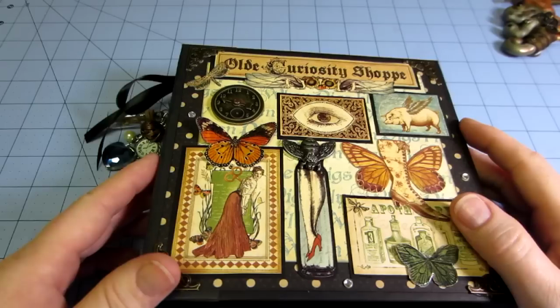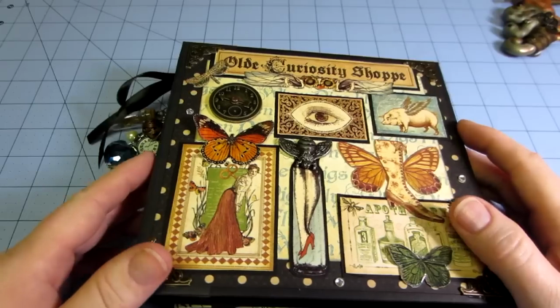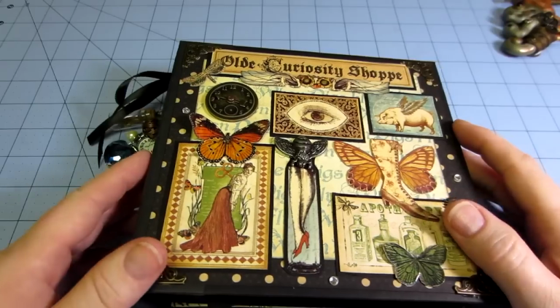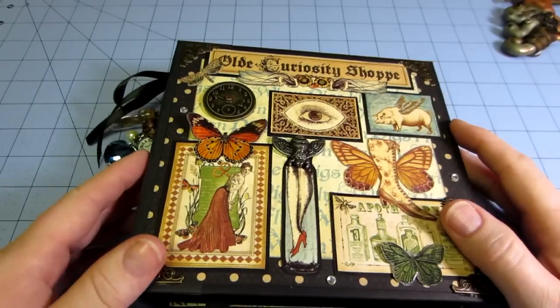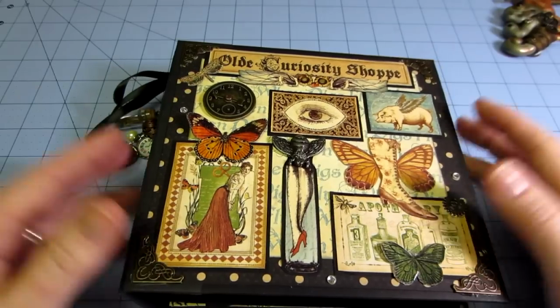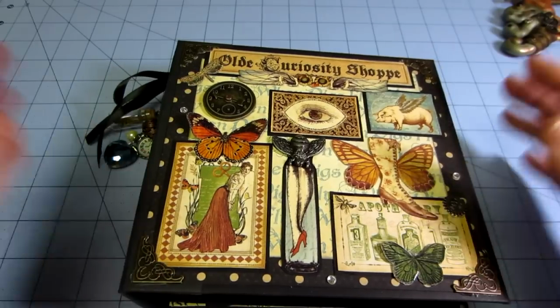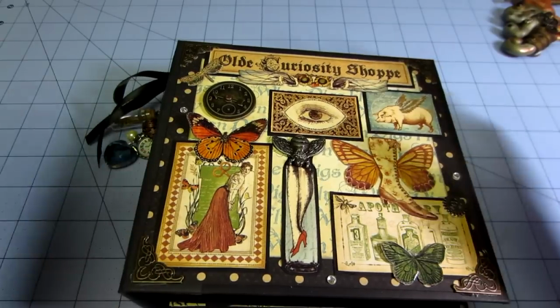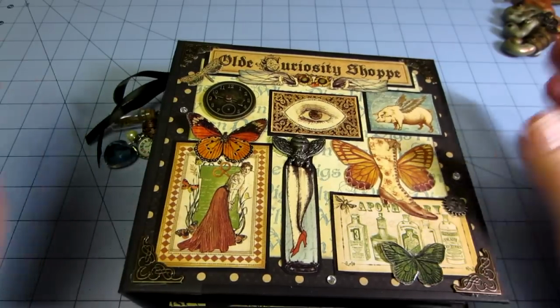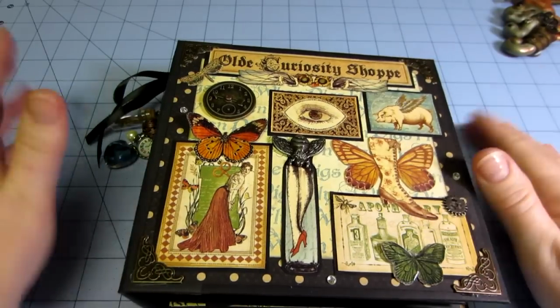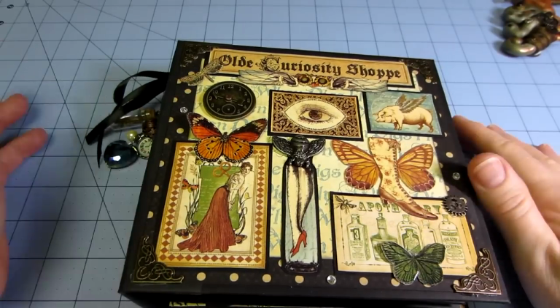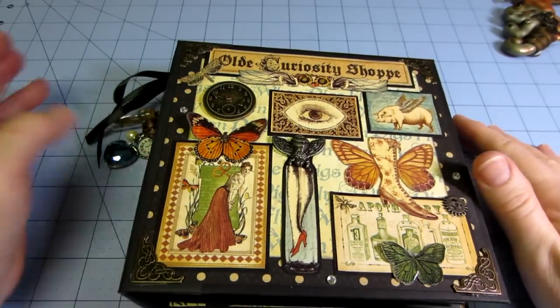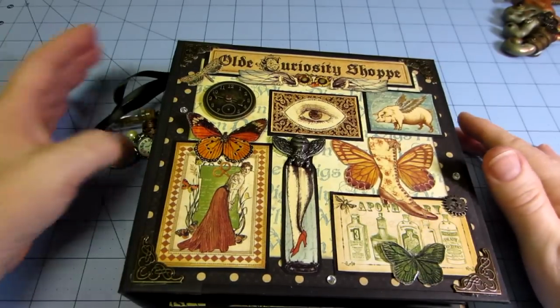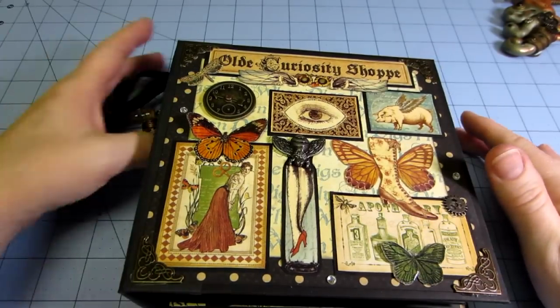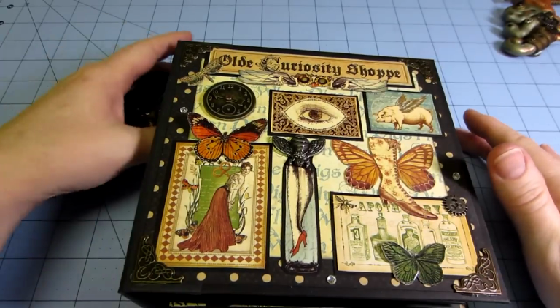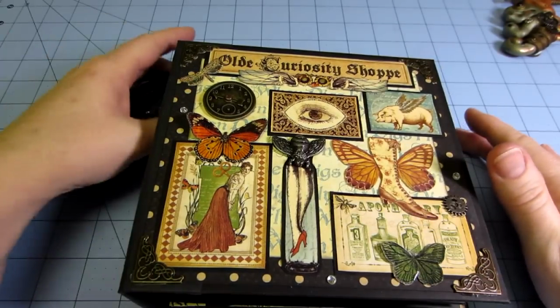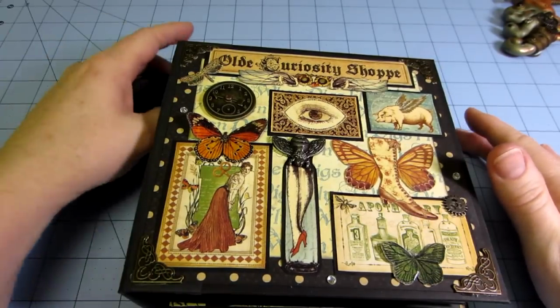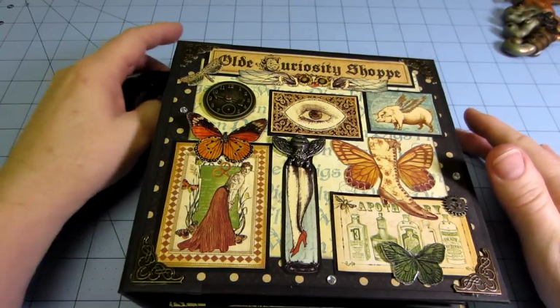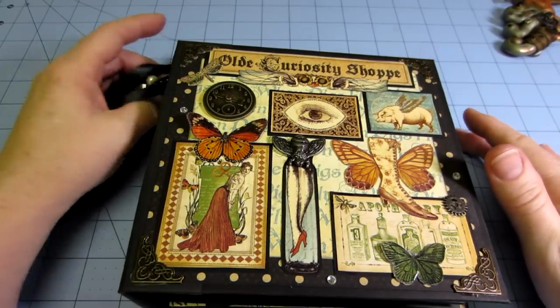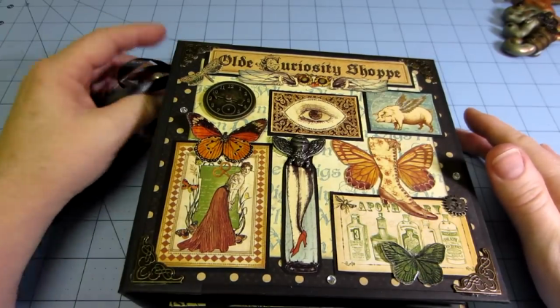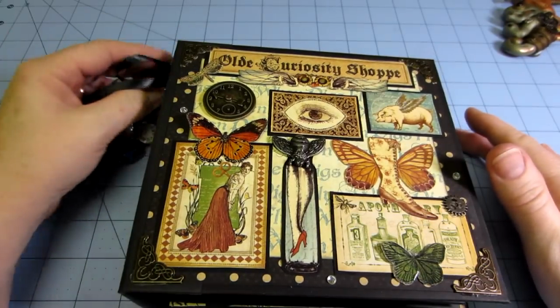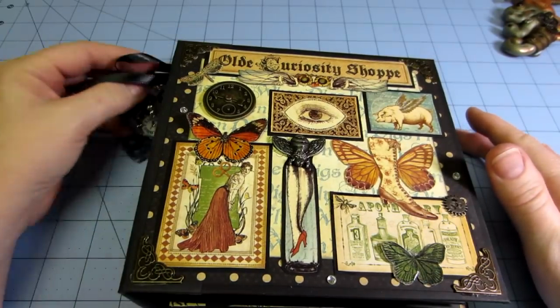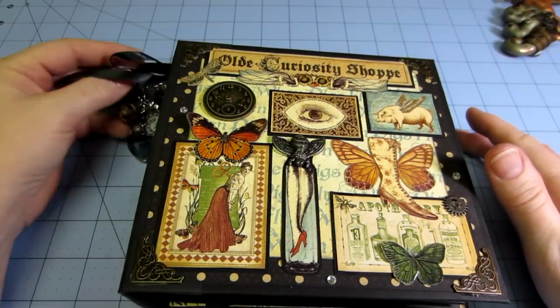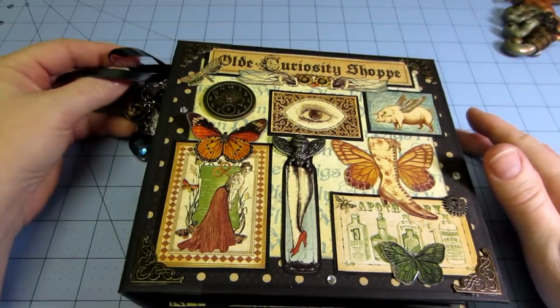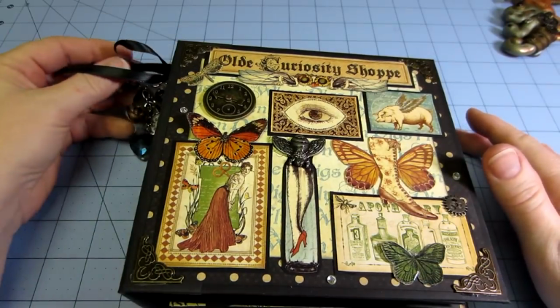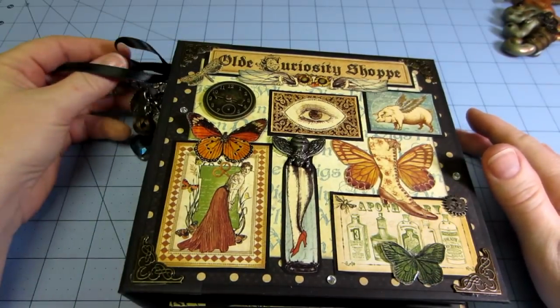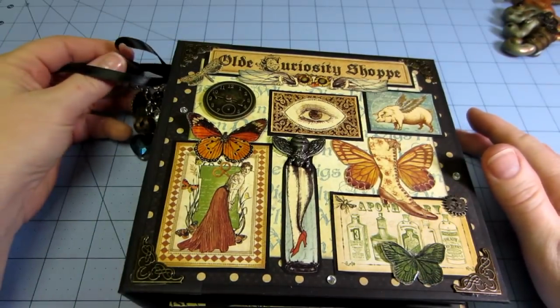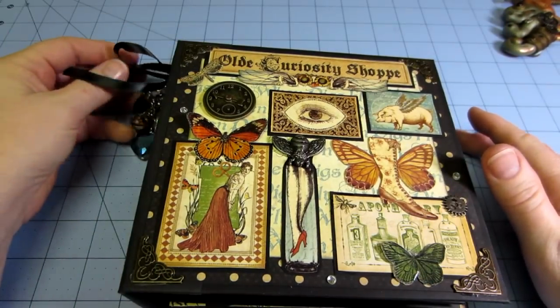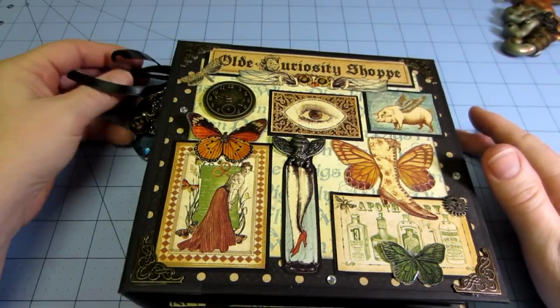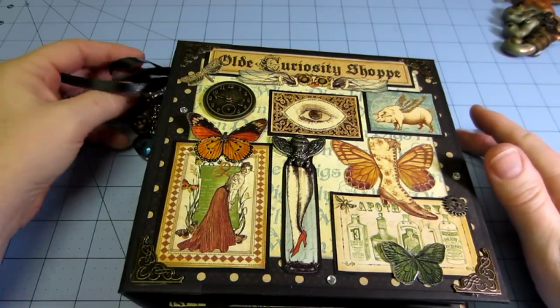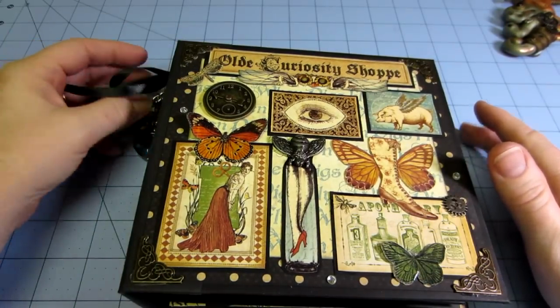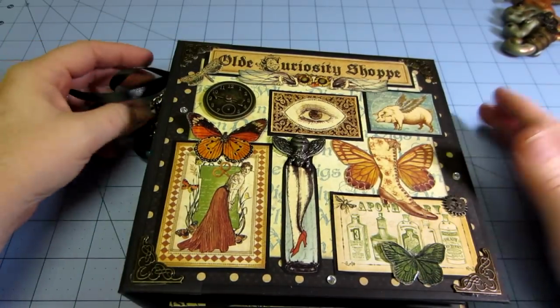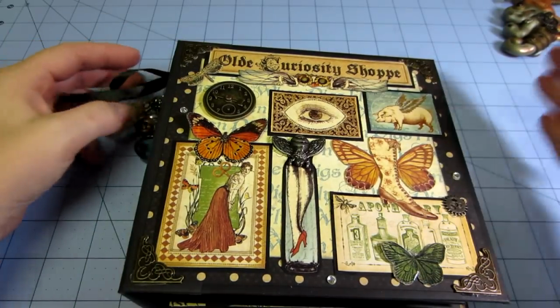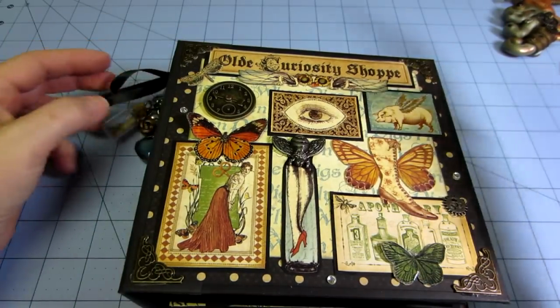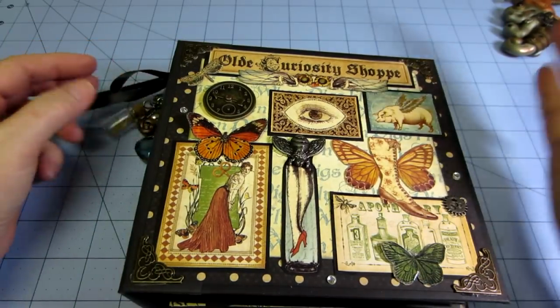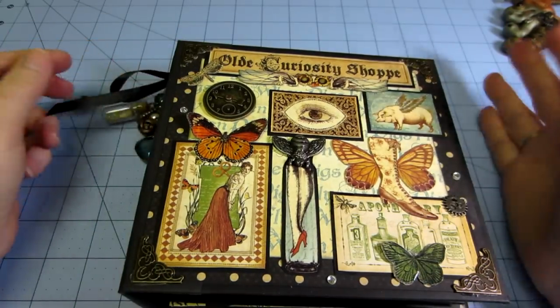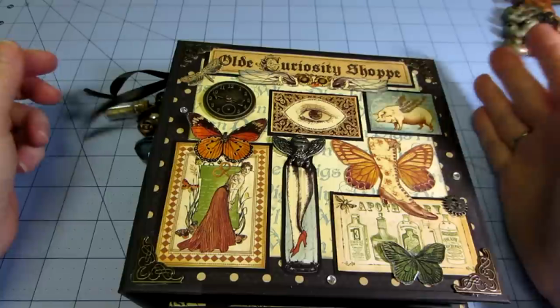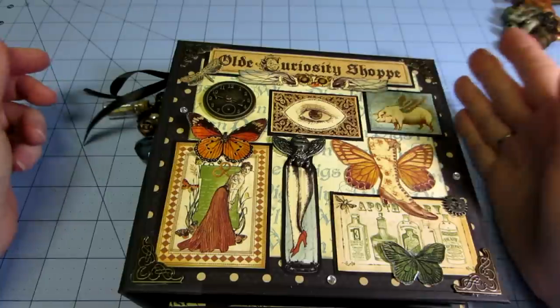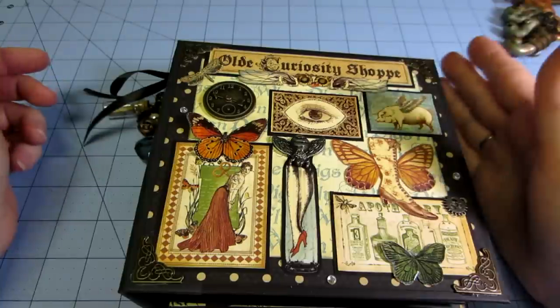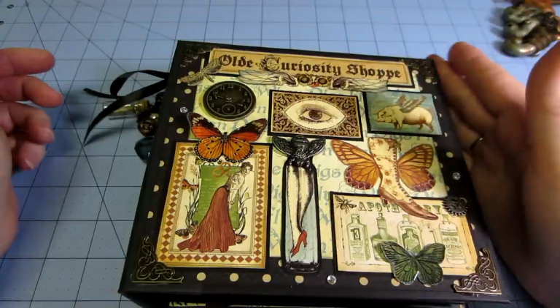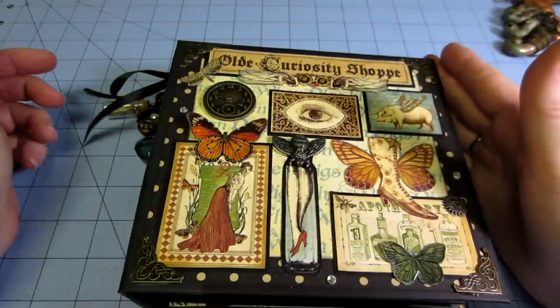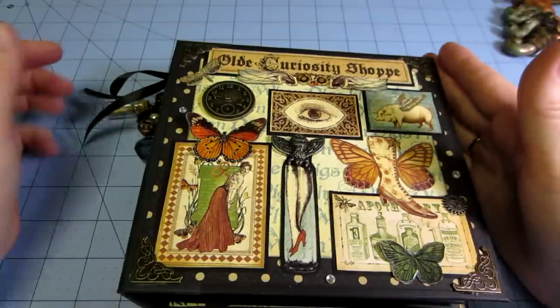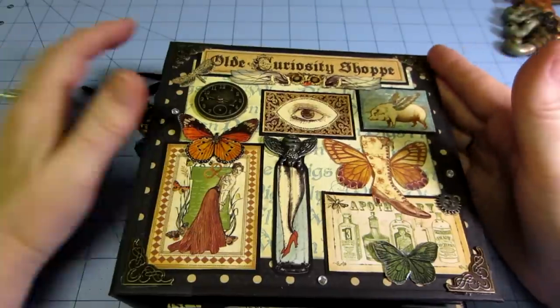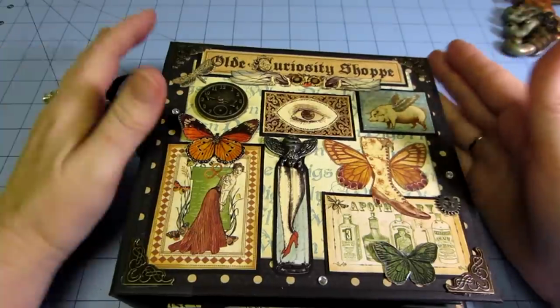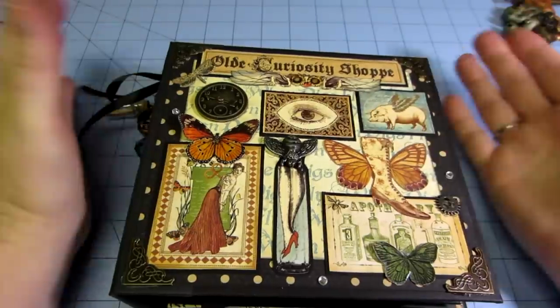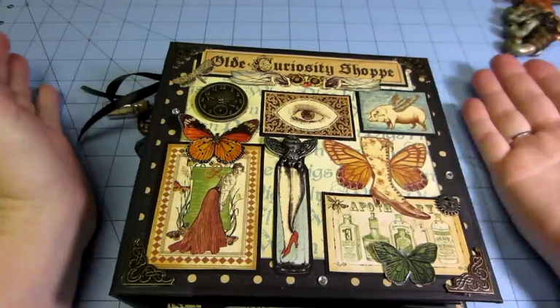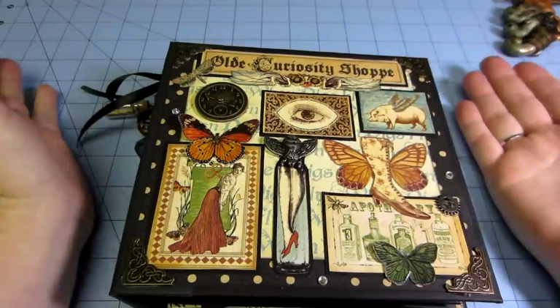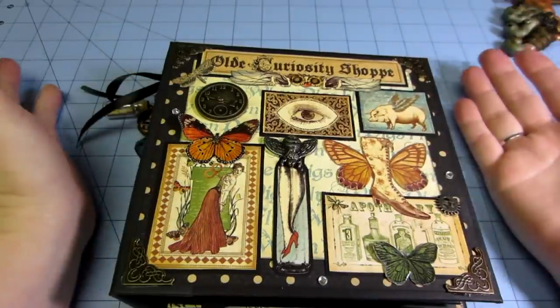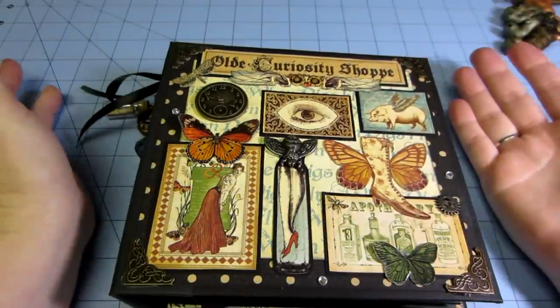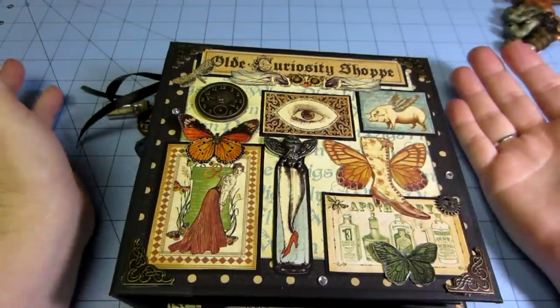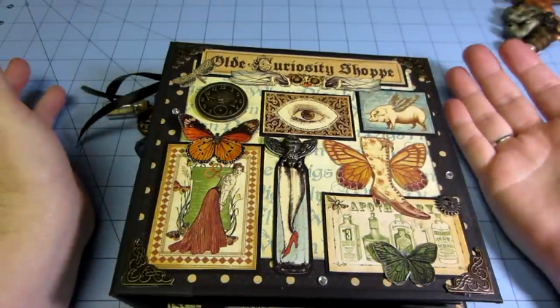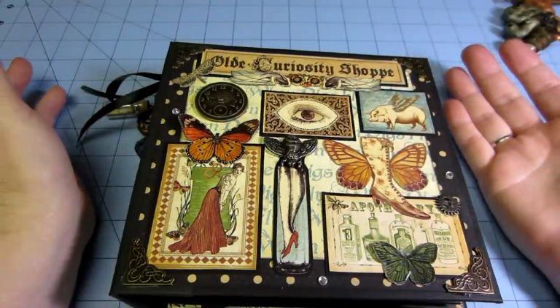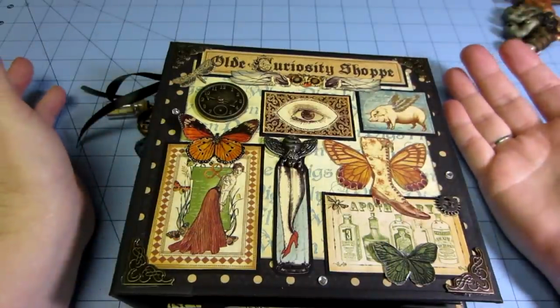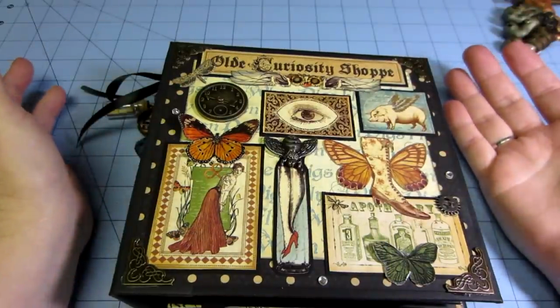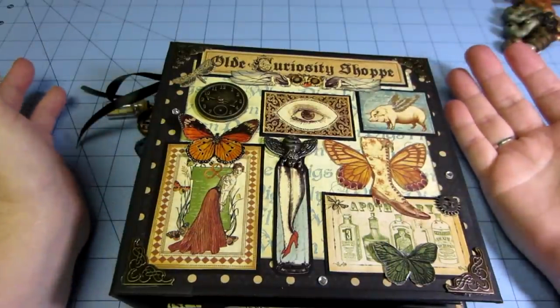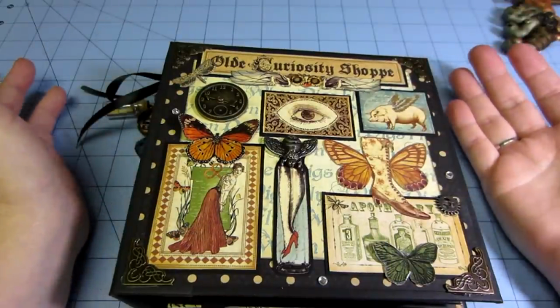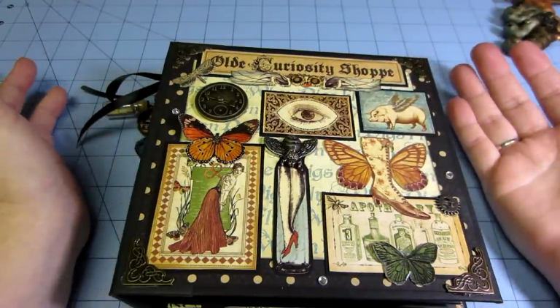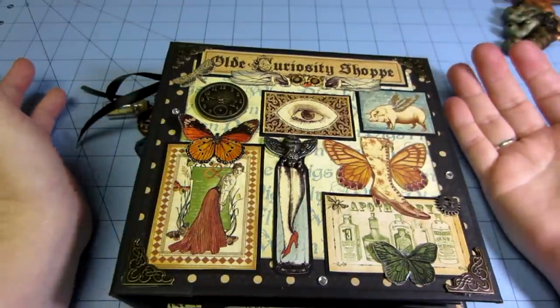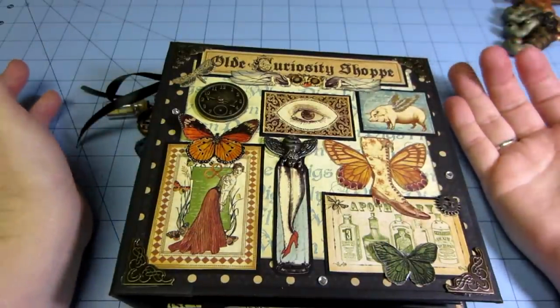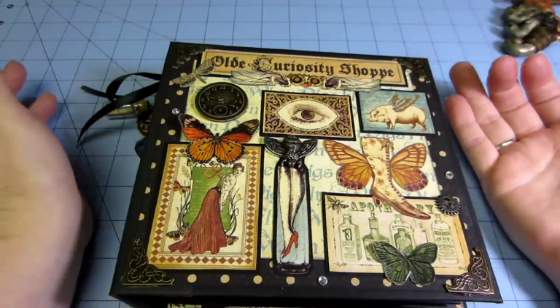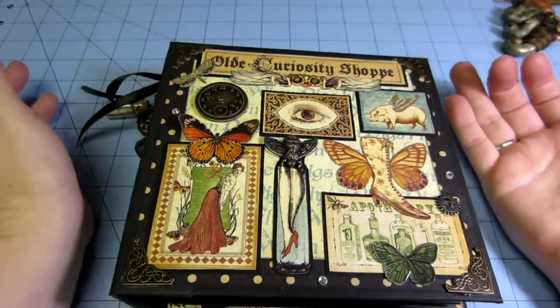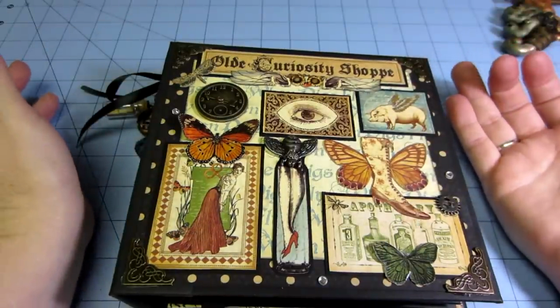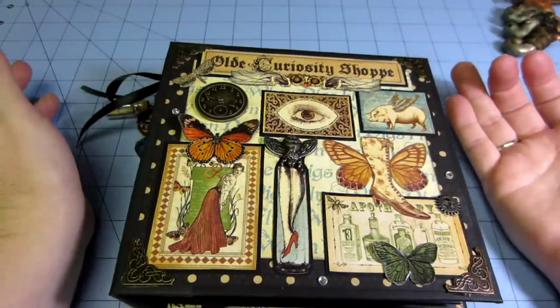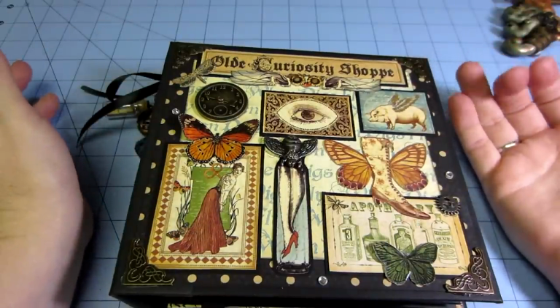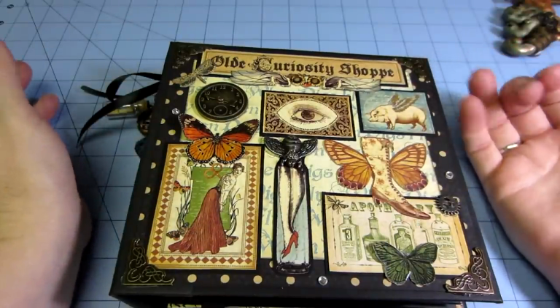Hello everyone, it's Sarah. I wanted to share my Old Curiosity Shop mini album.